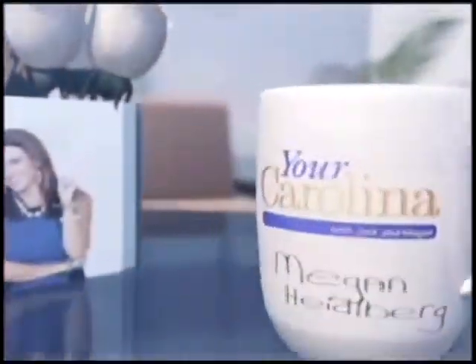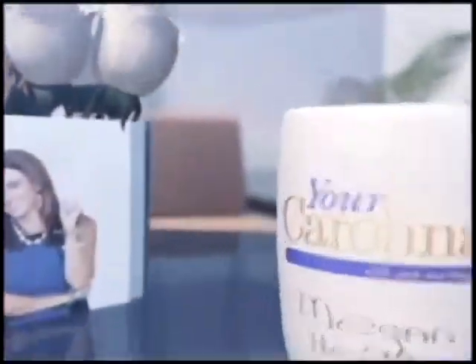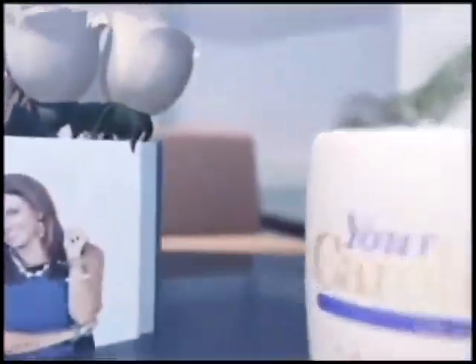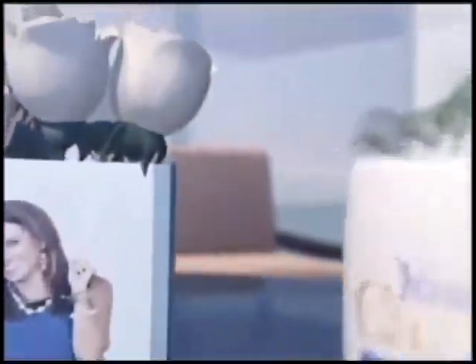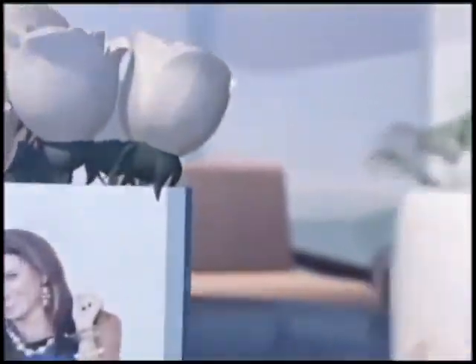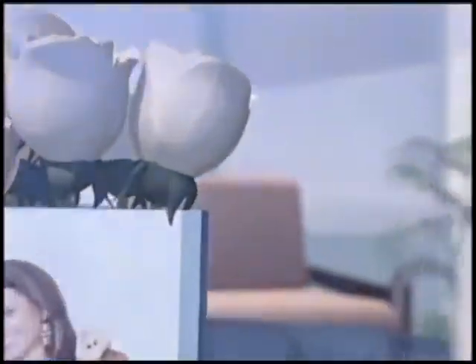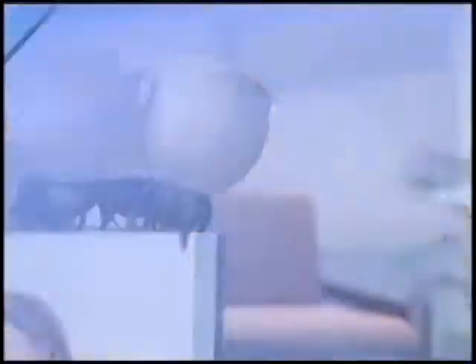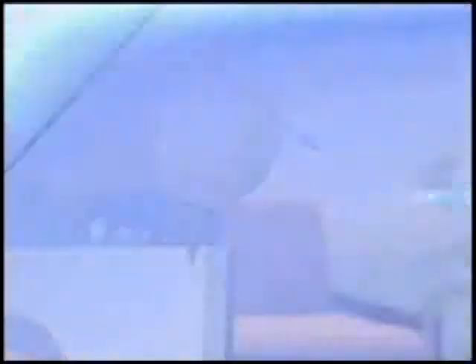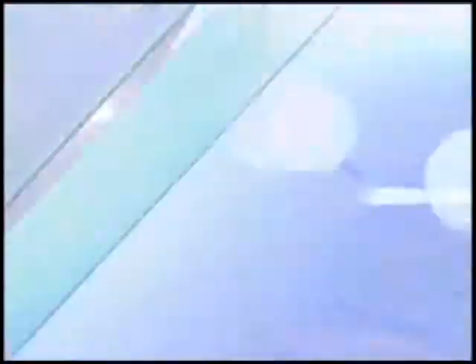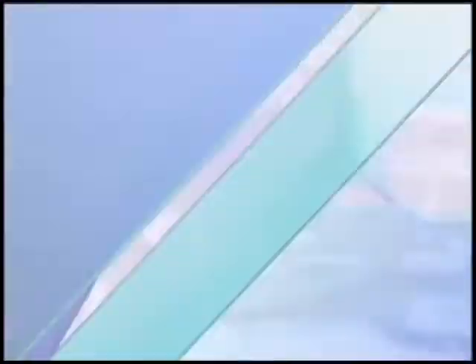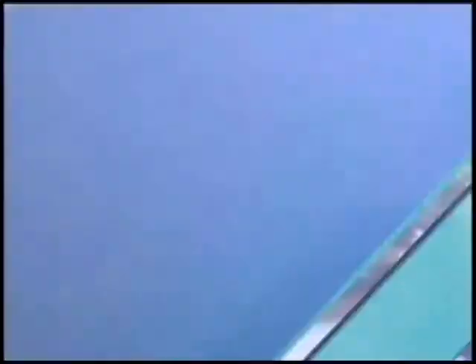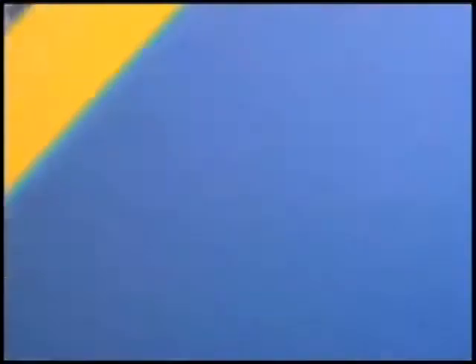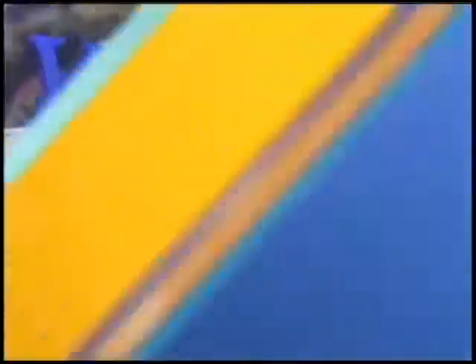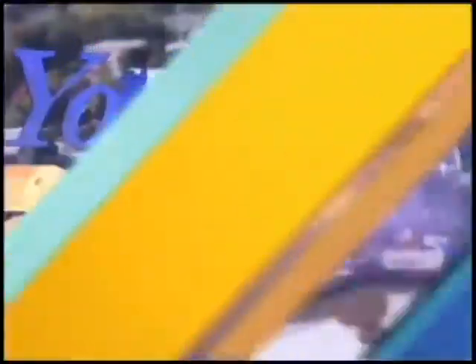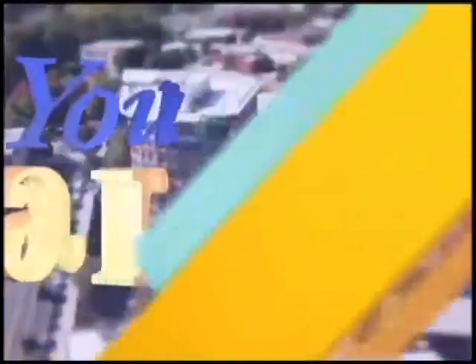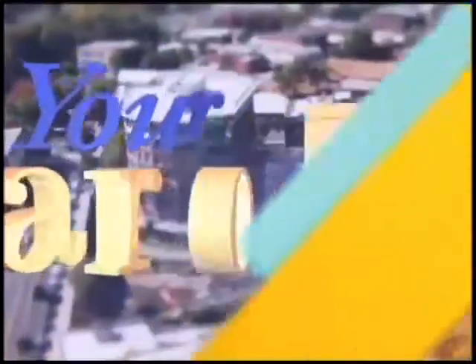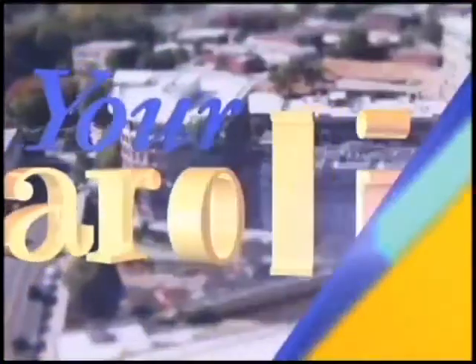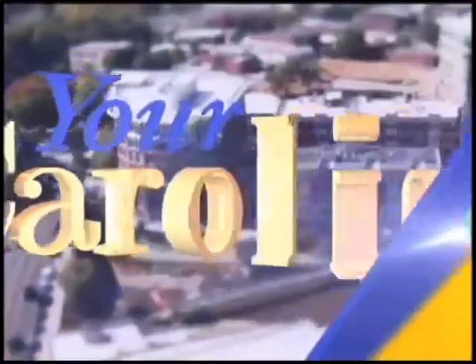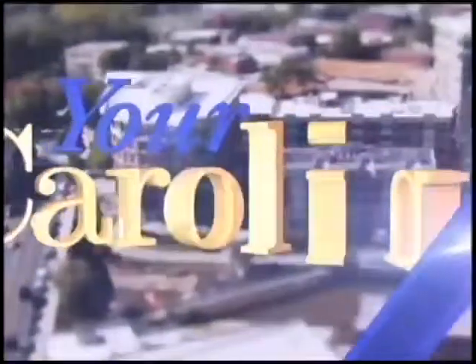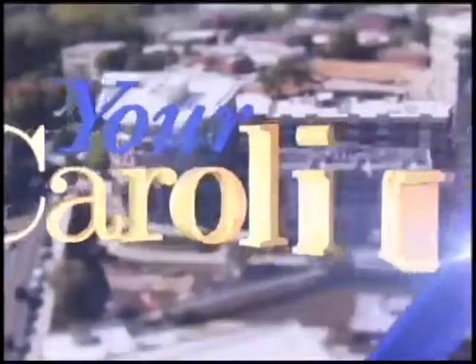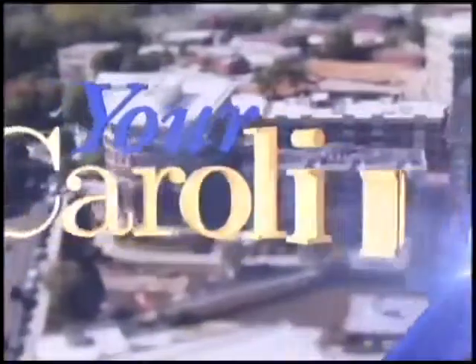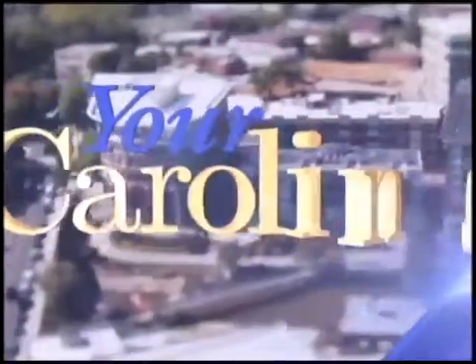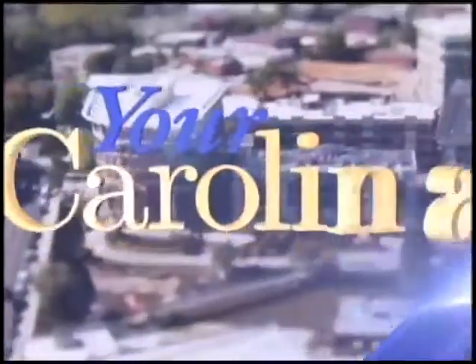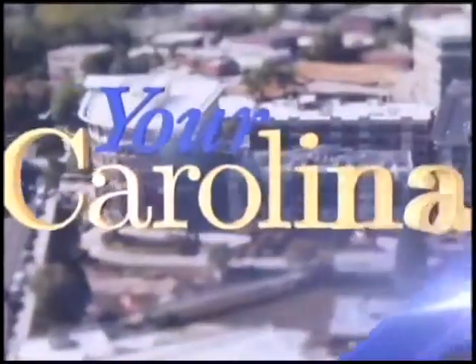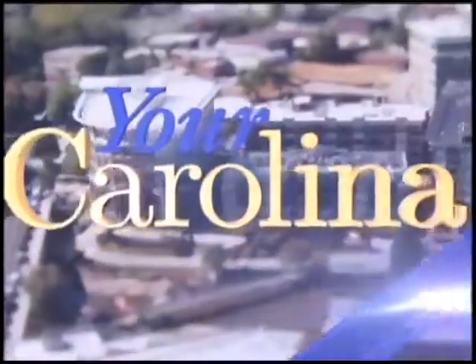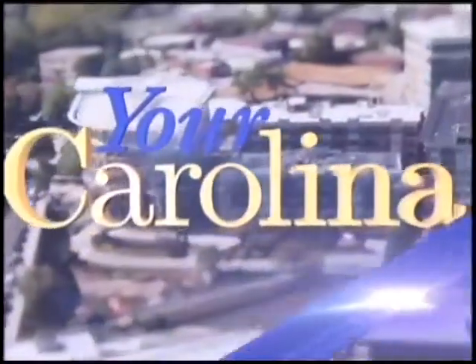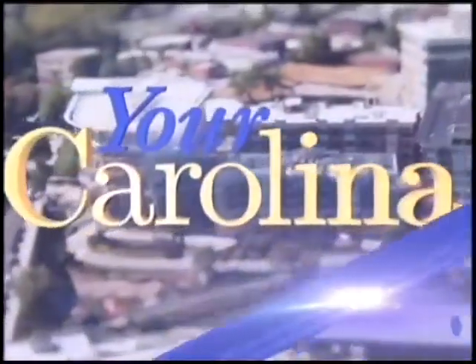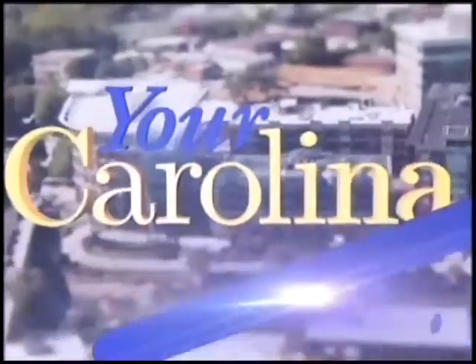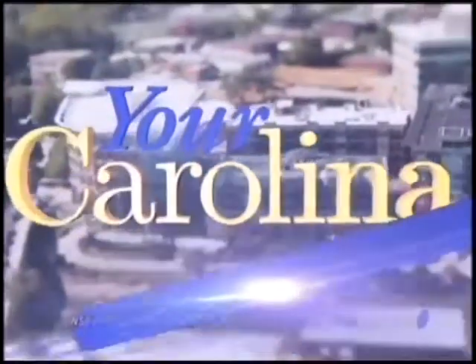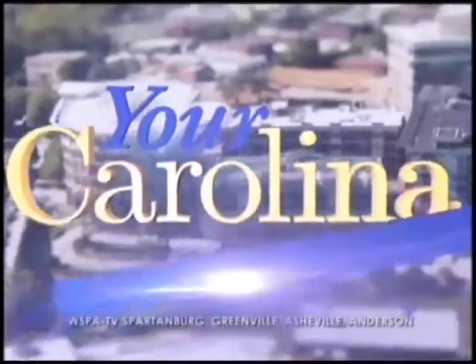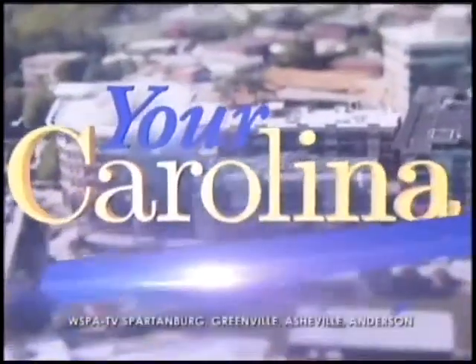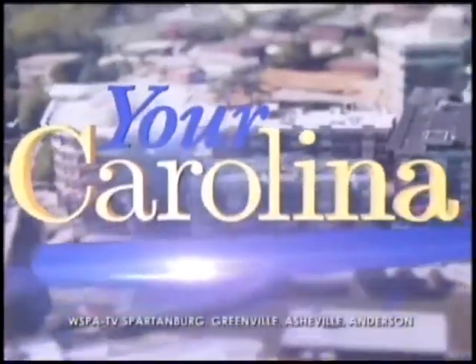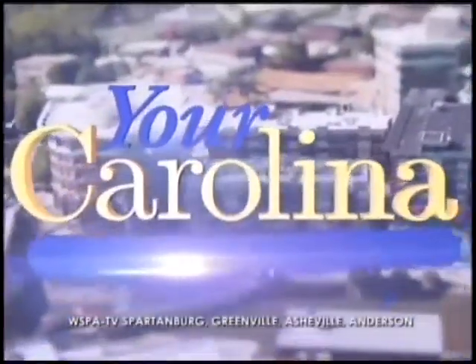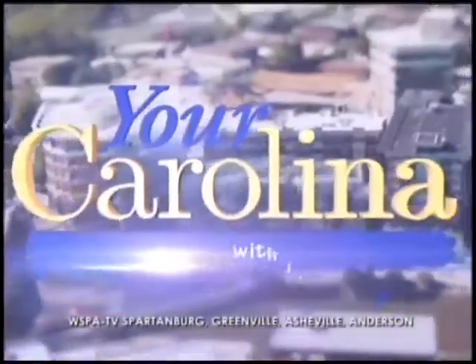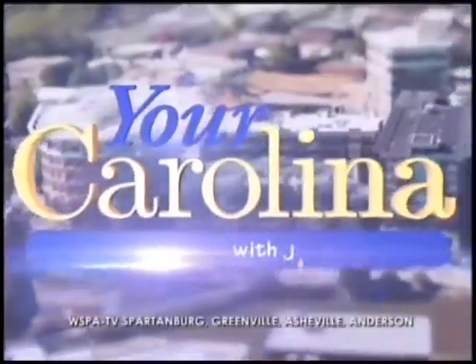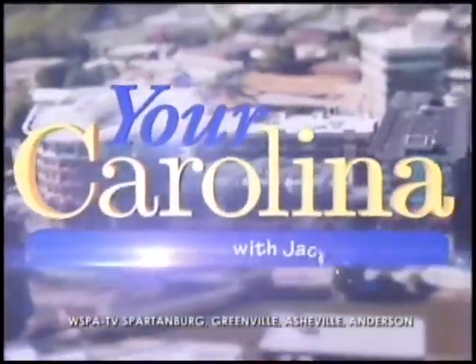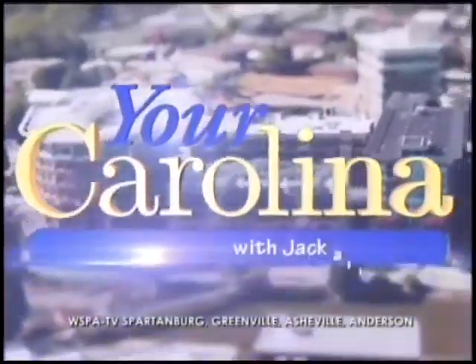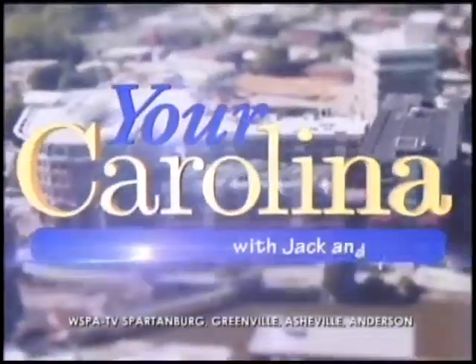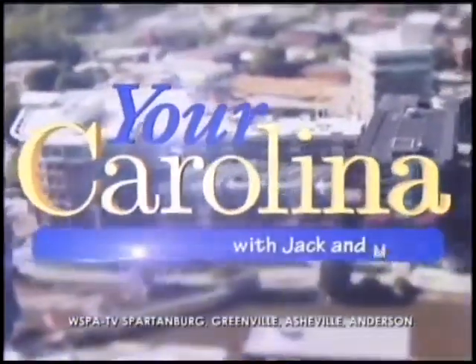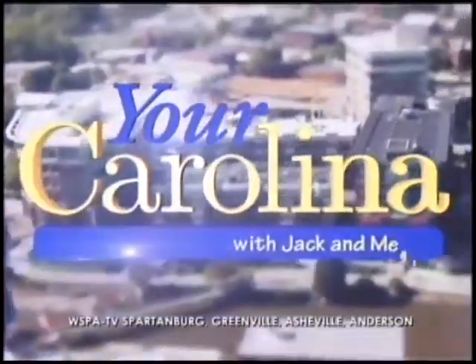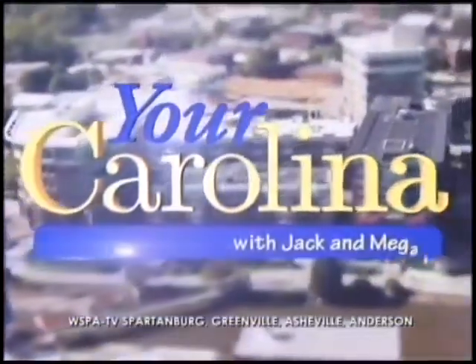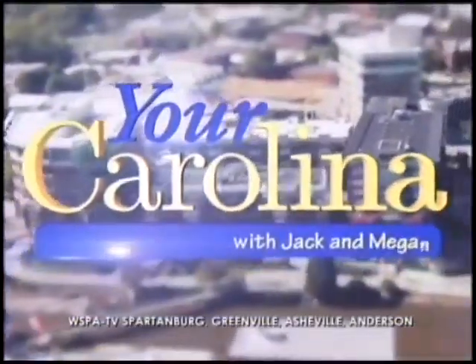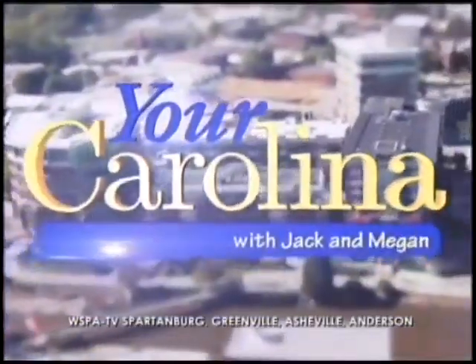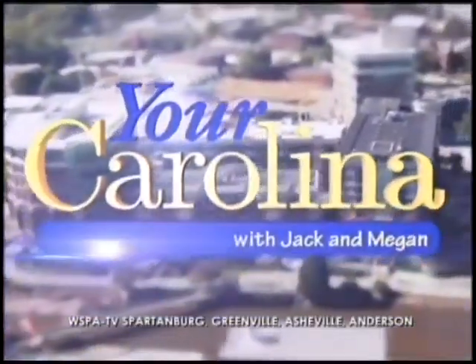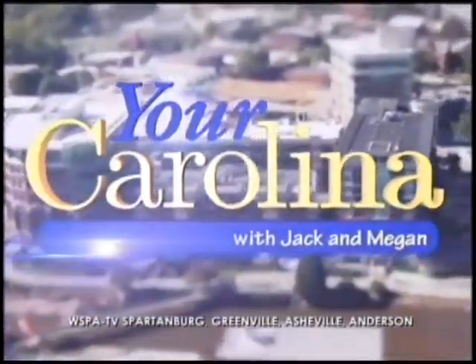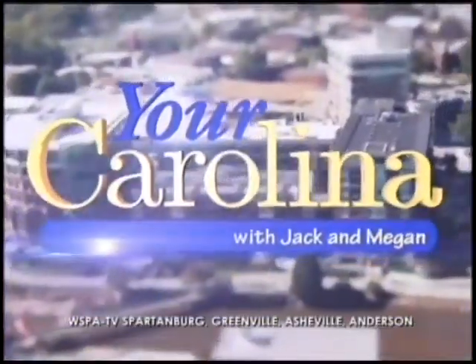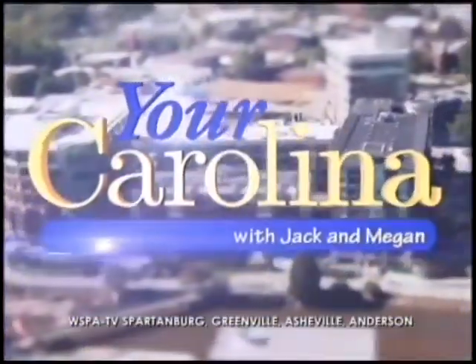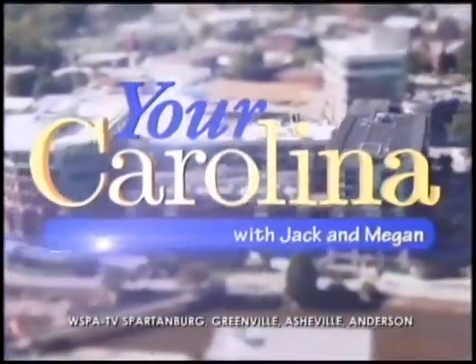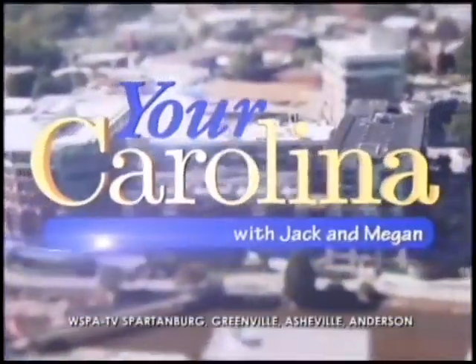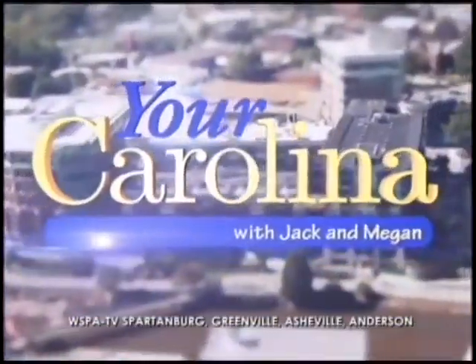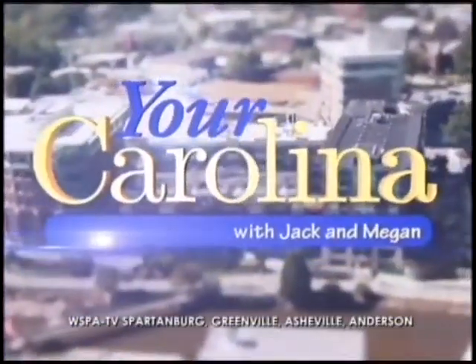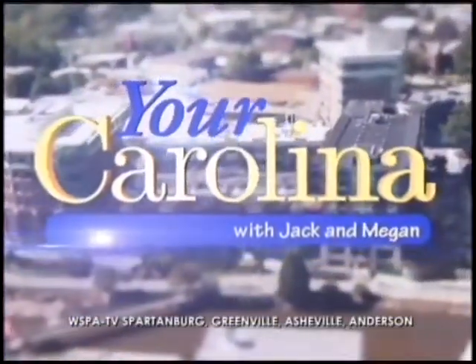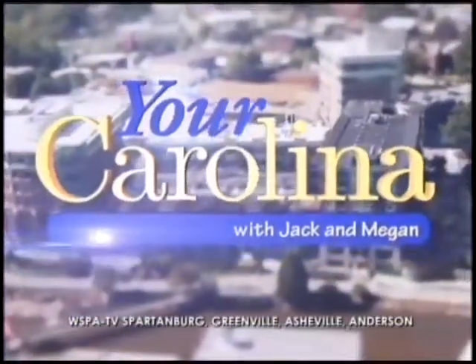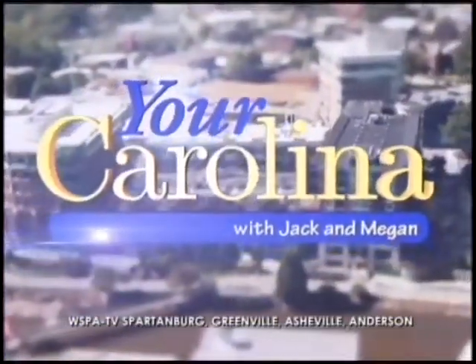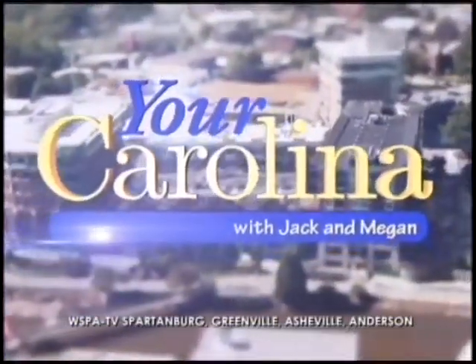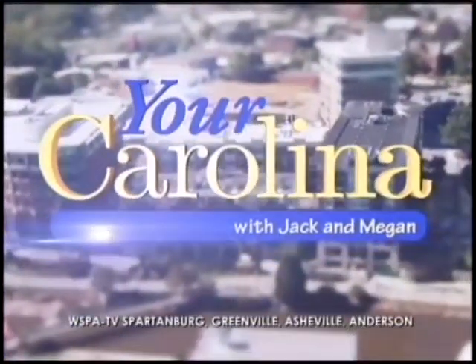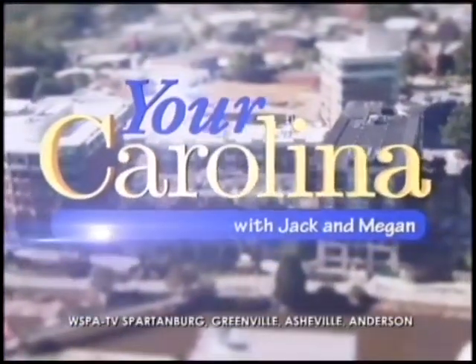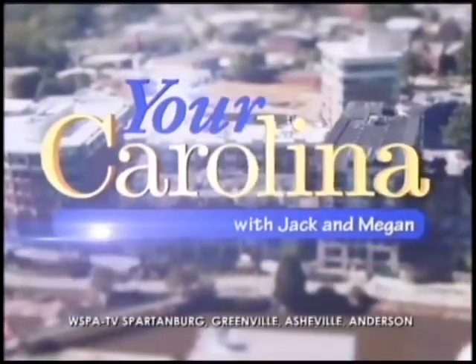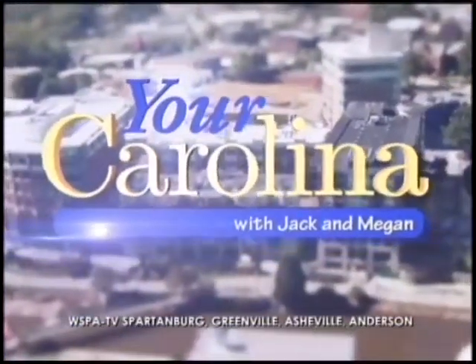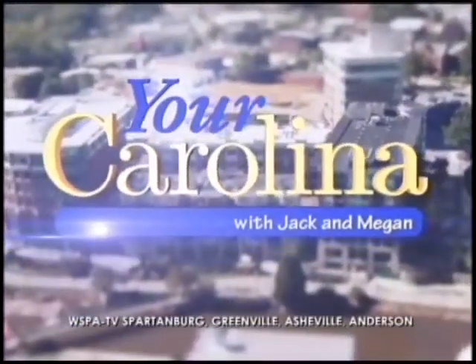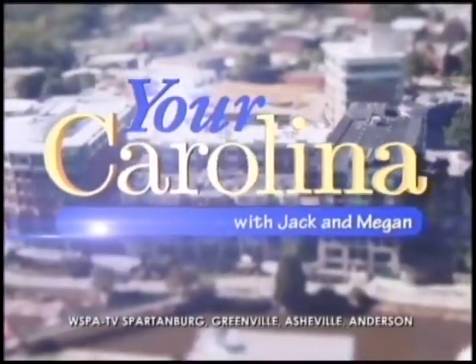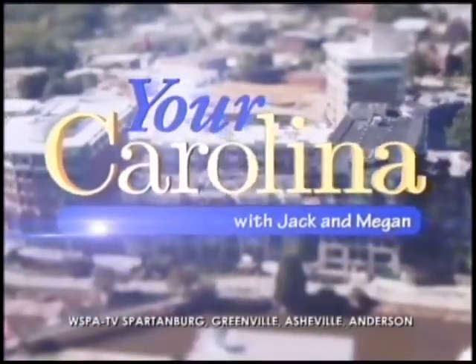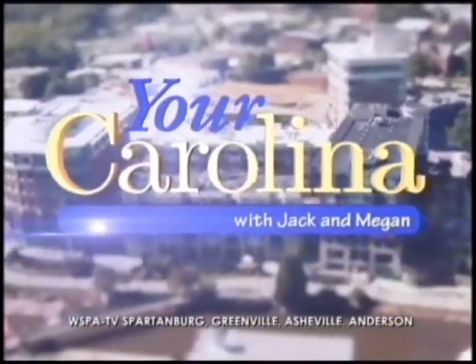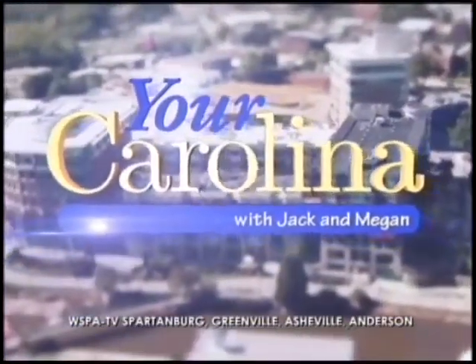Jack Roper, Megan Heidelberg, live from Michelin on Maine — it's Your Carolina with Jack and Megan.